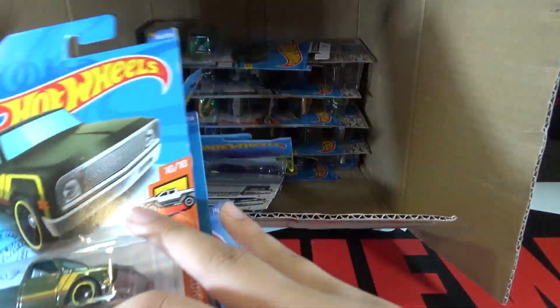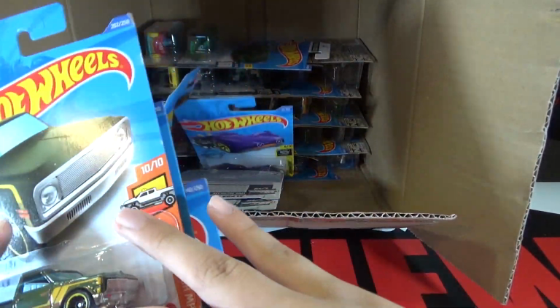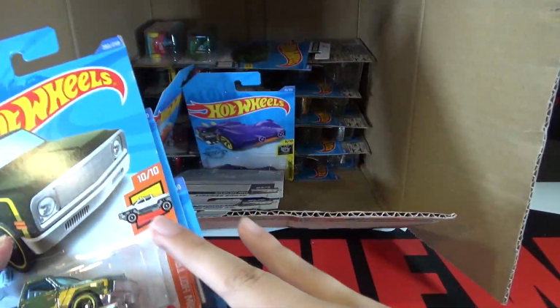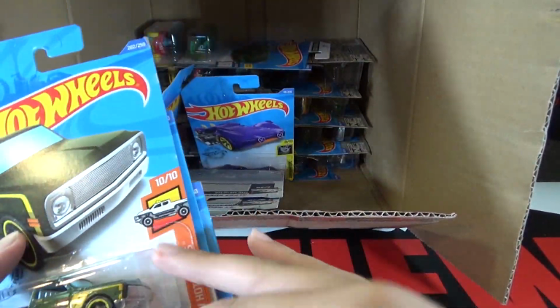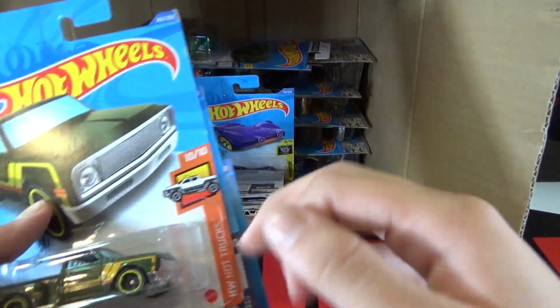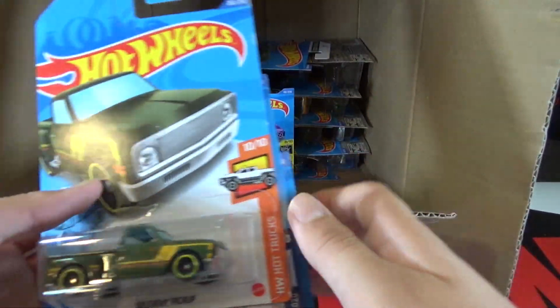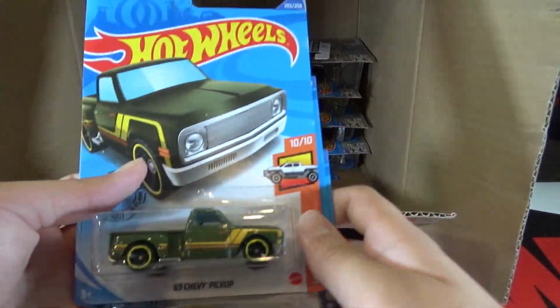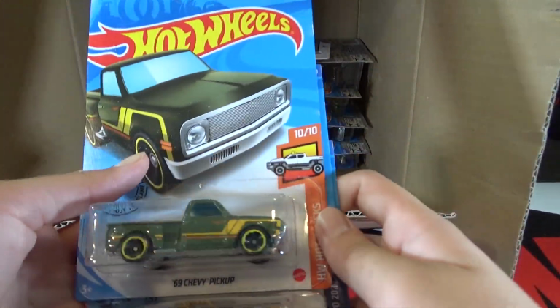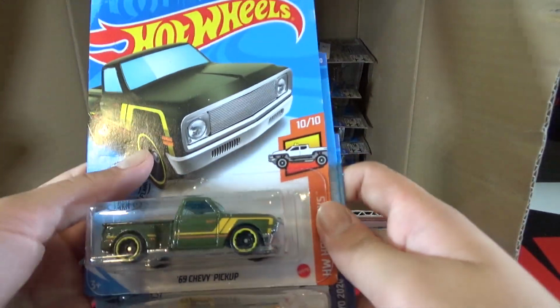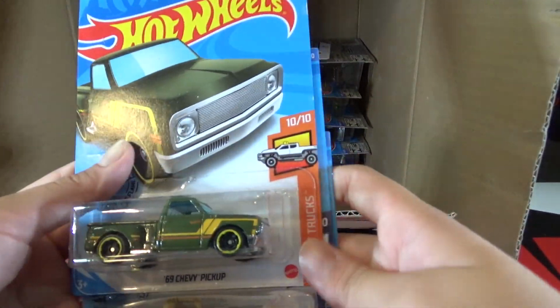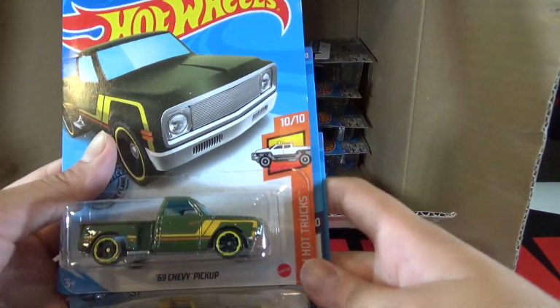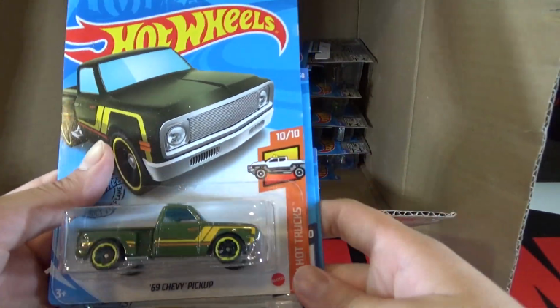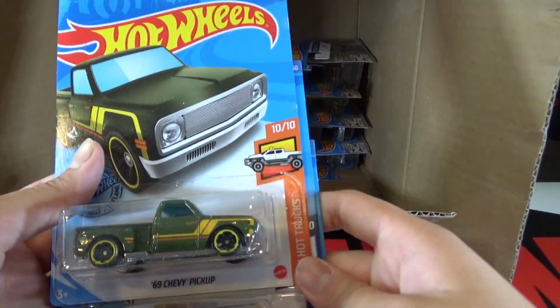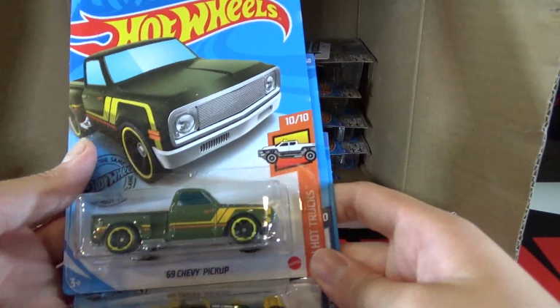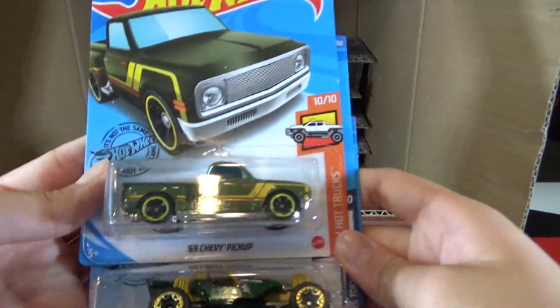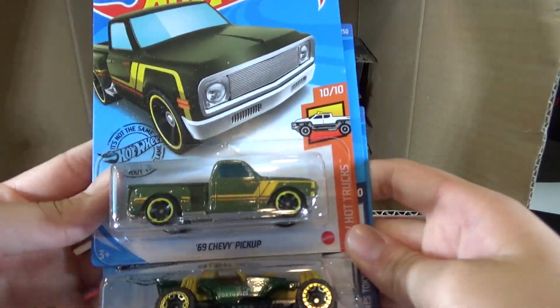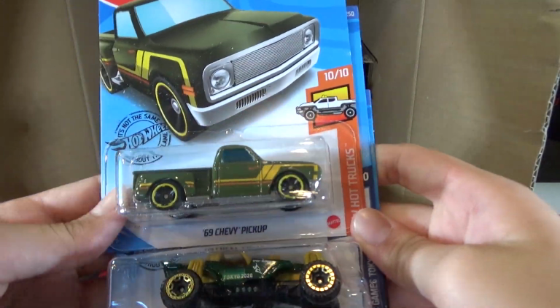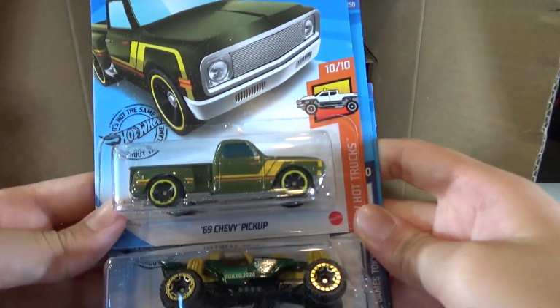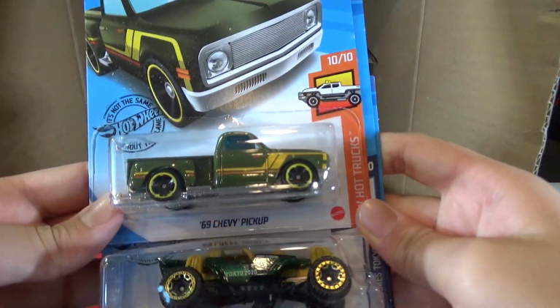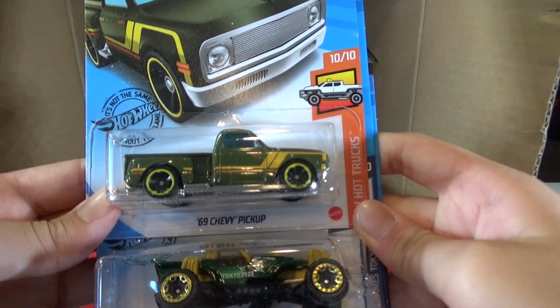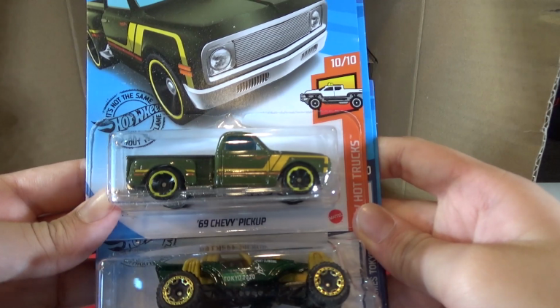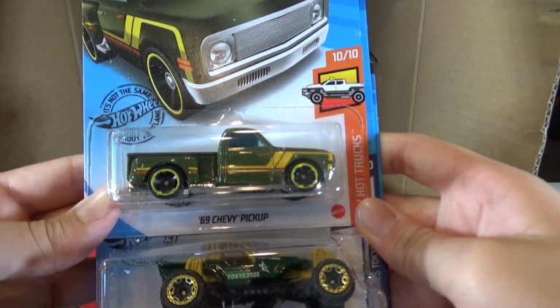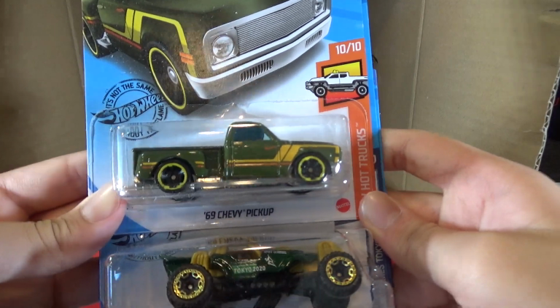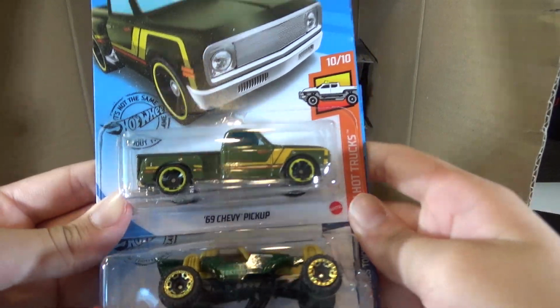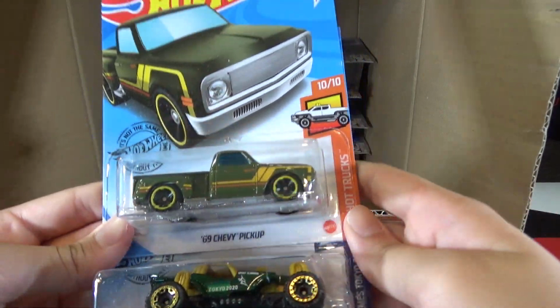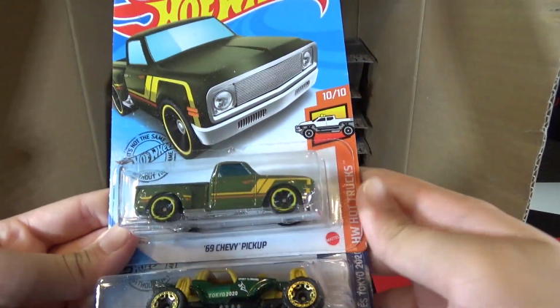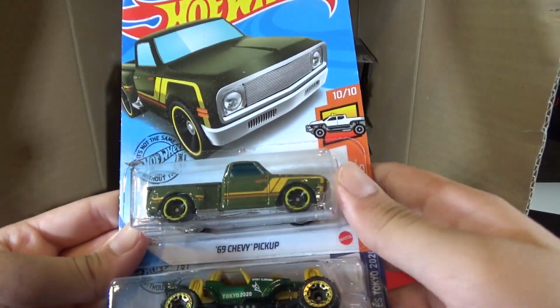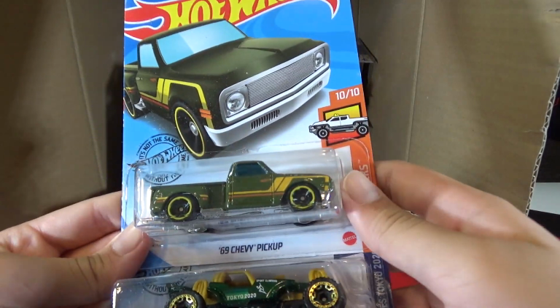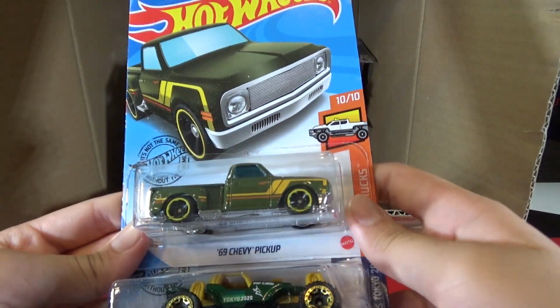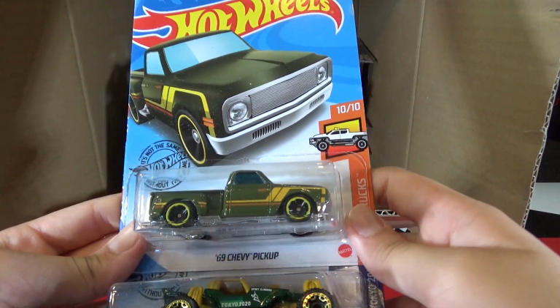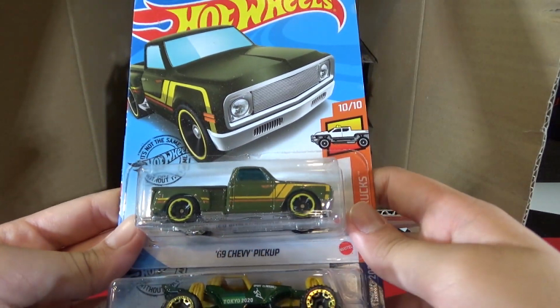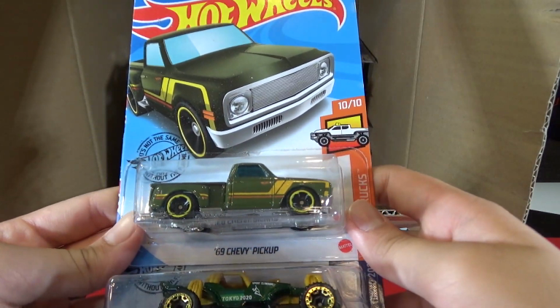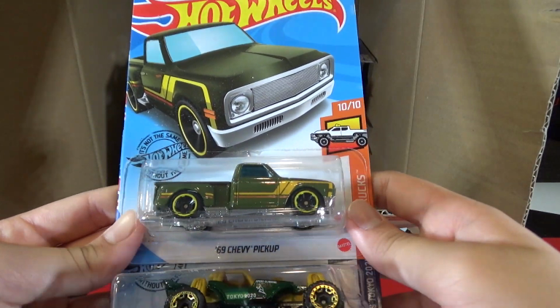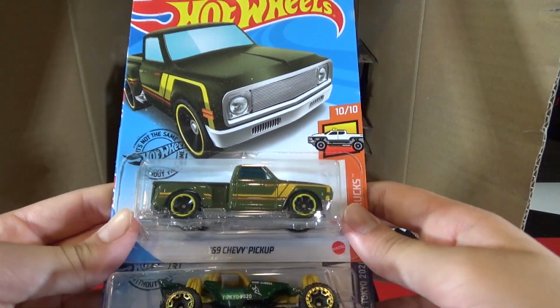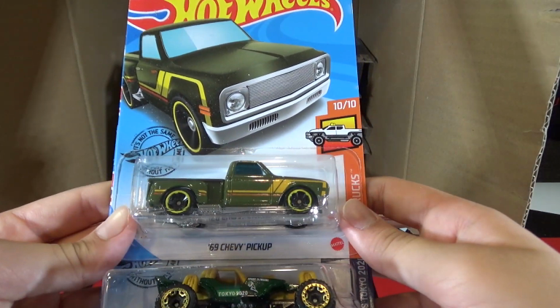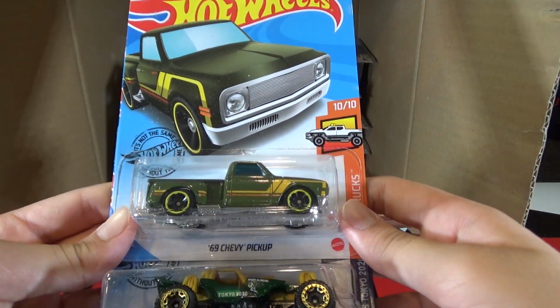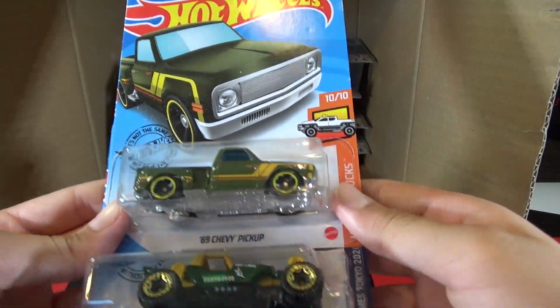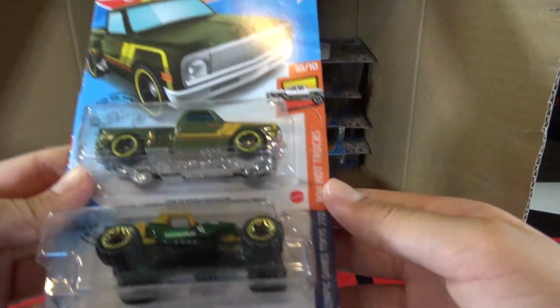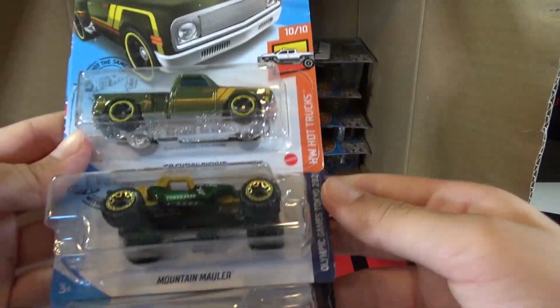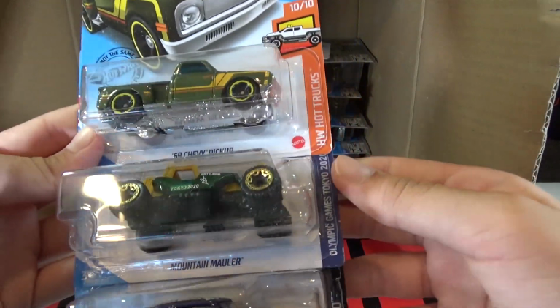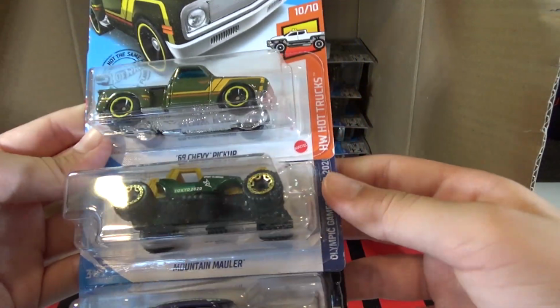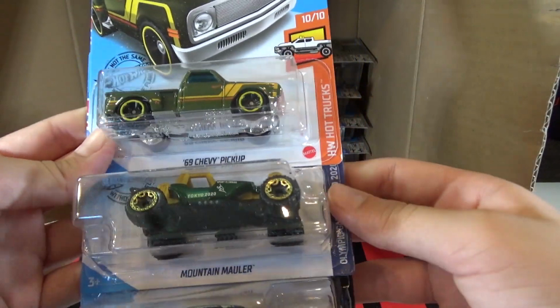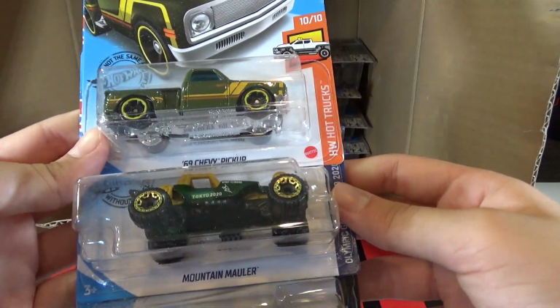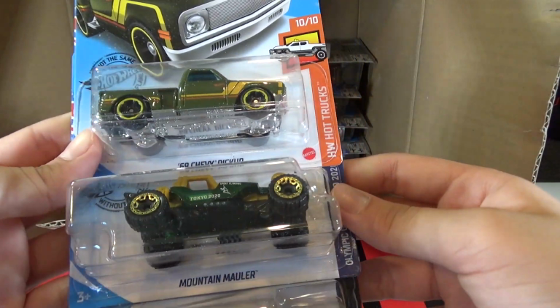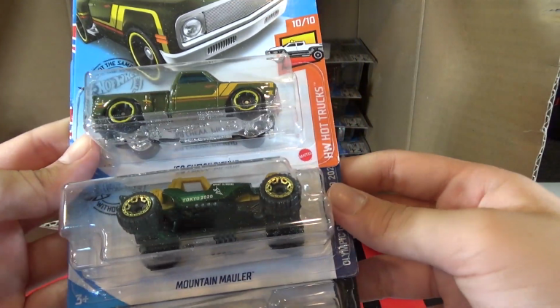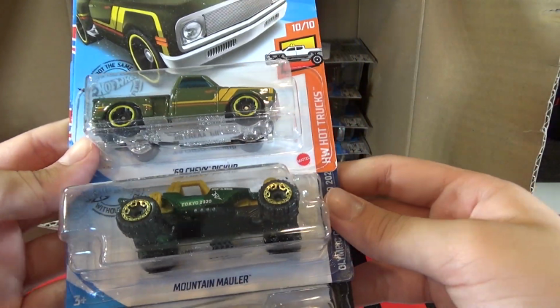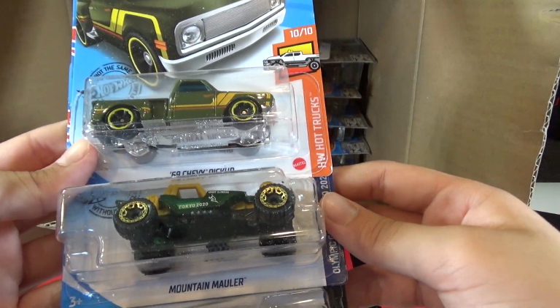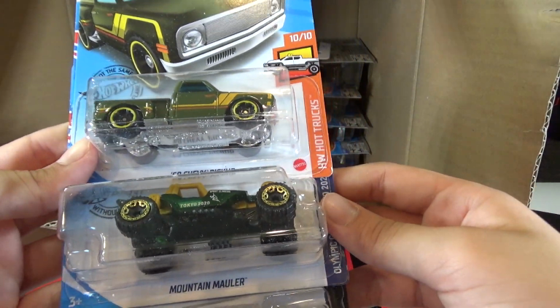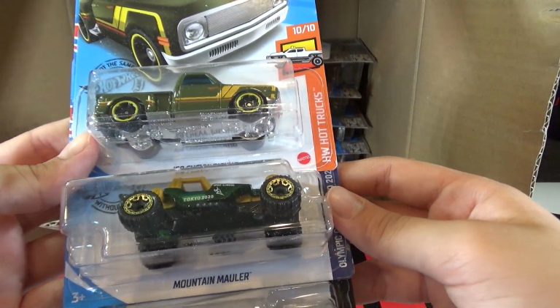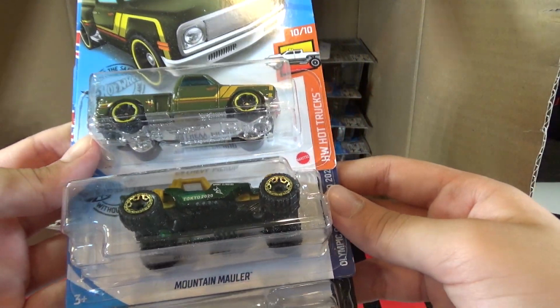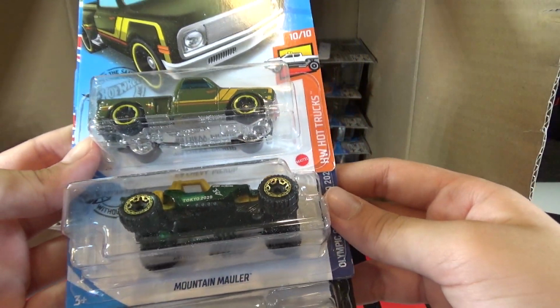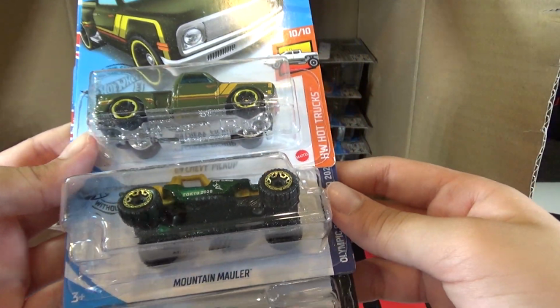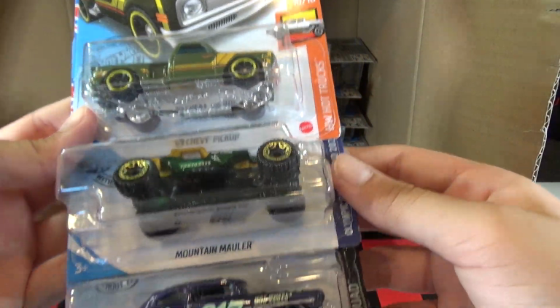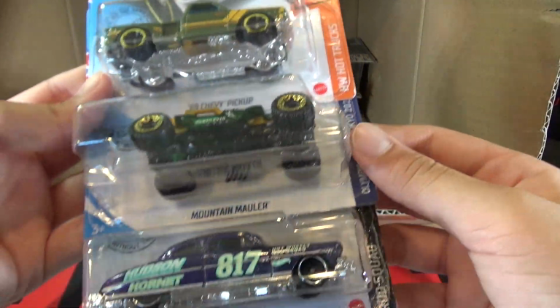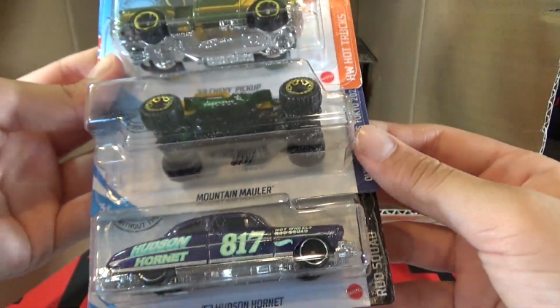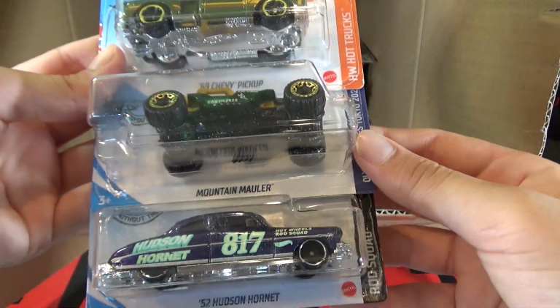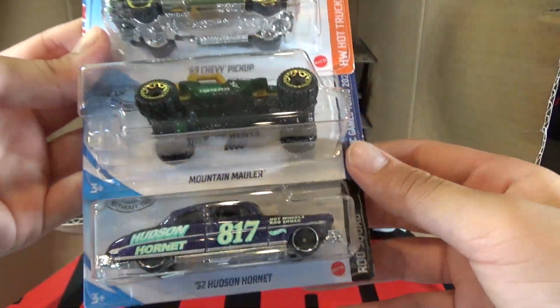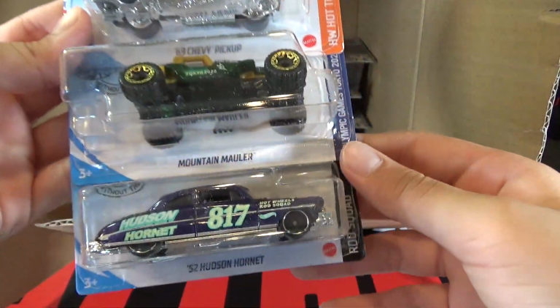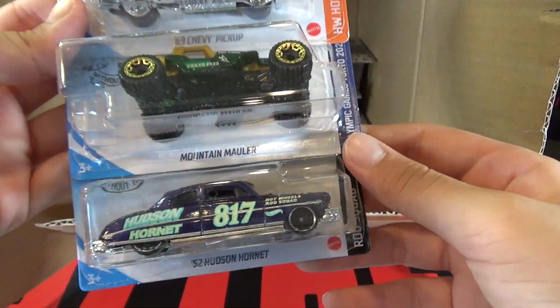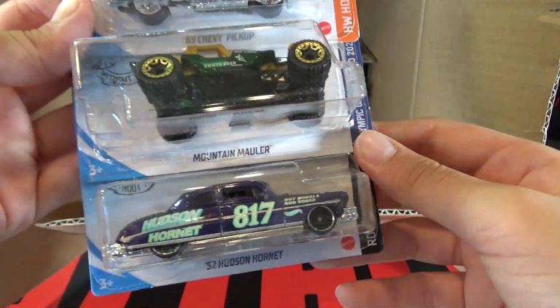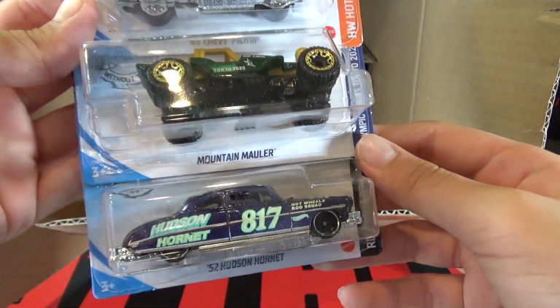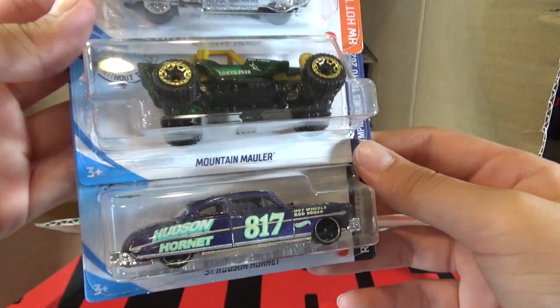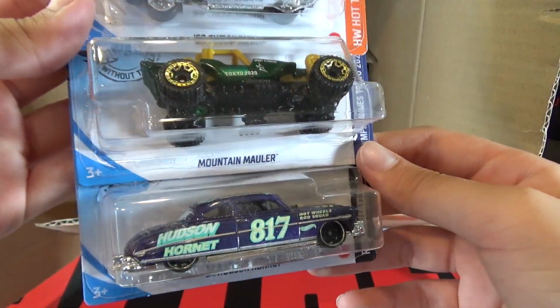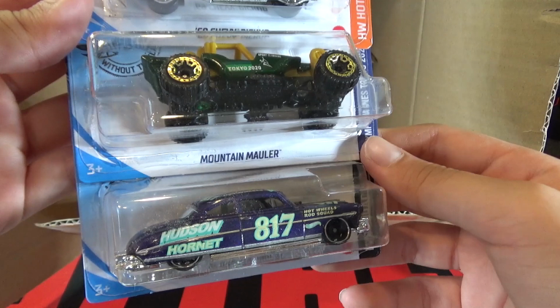Then we have the 69 Chevy pickup — this is from the last case — Mountain Mahler, and the 52 Hudson Hornet.